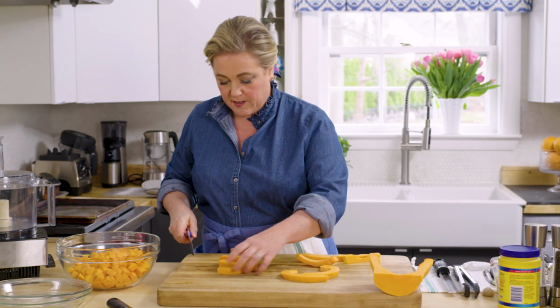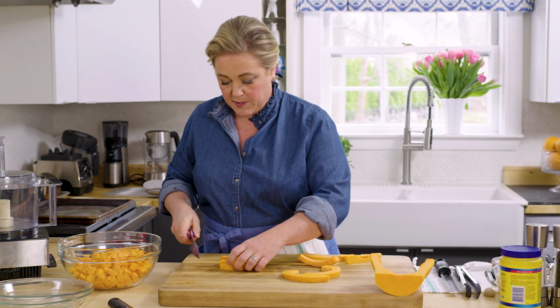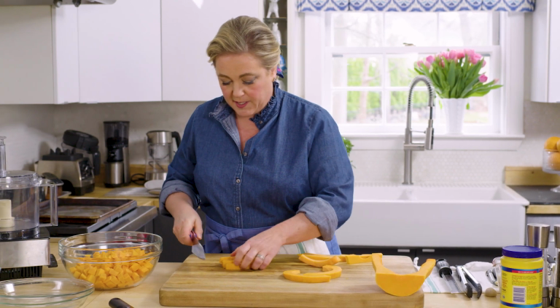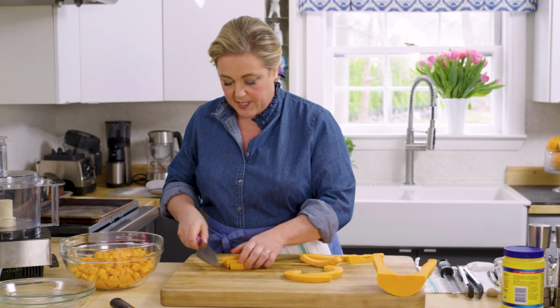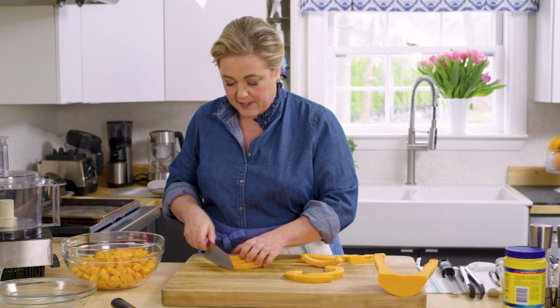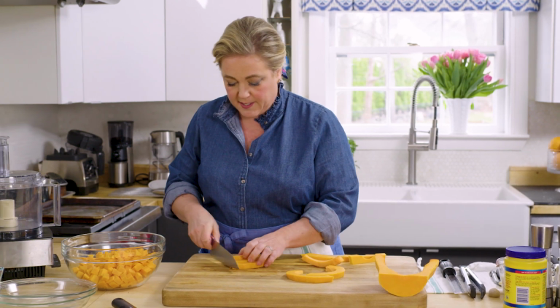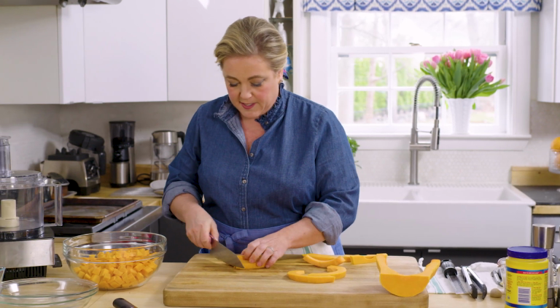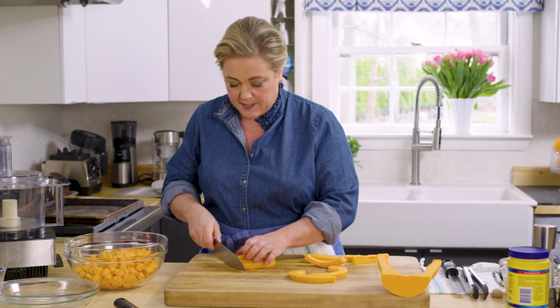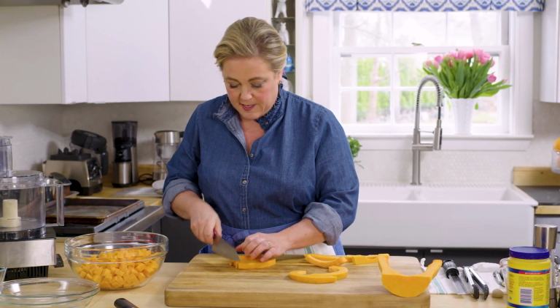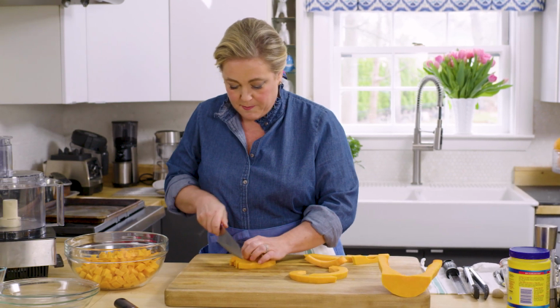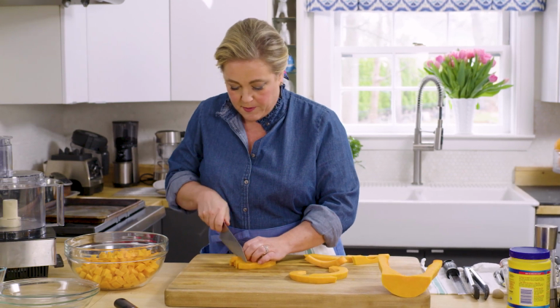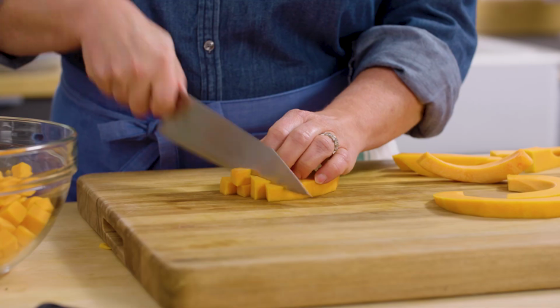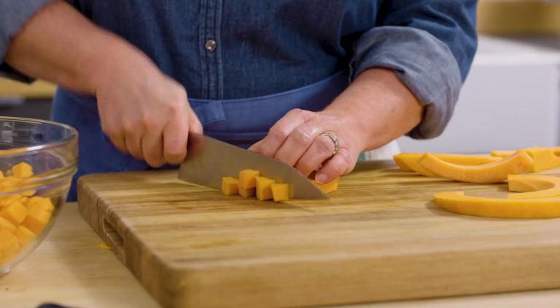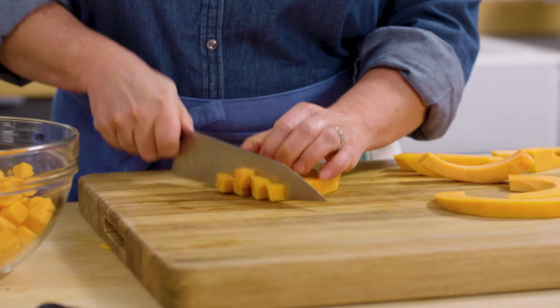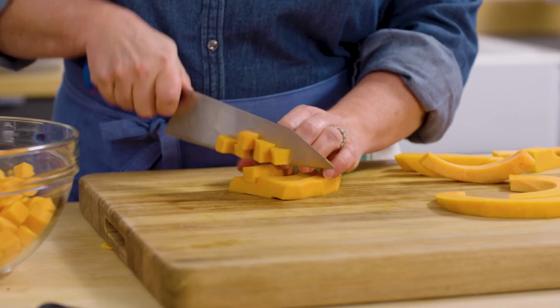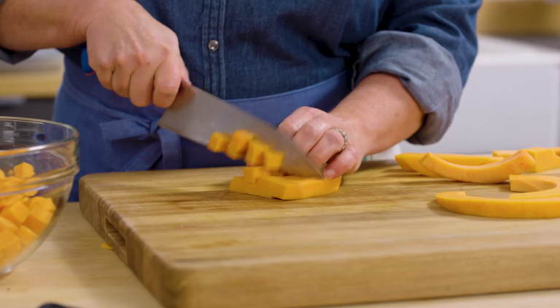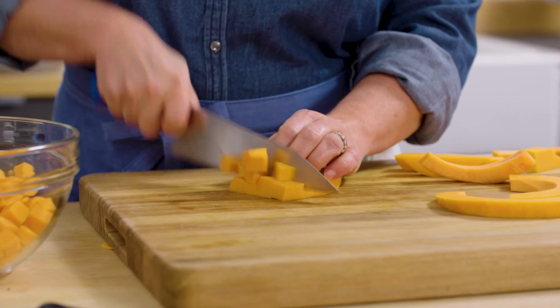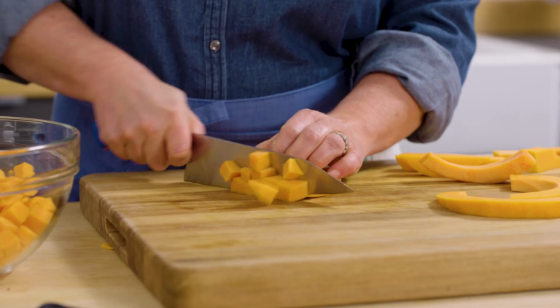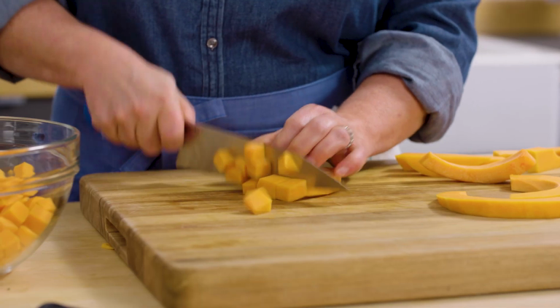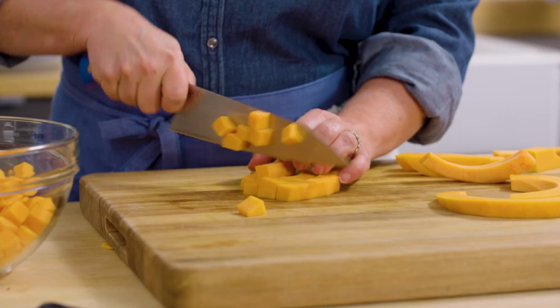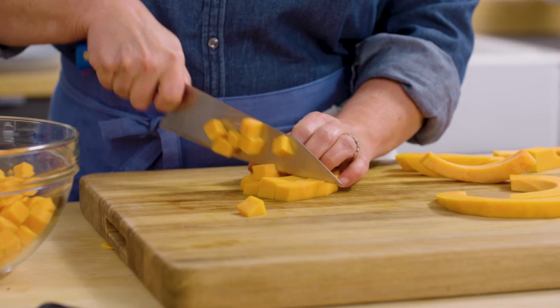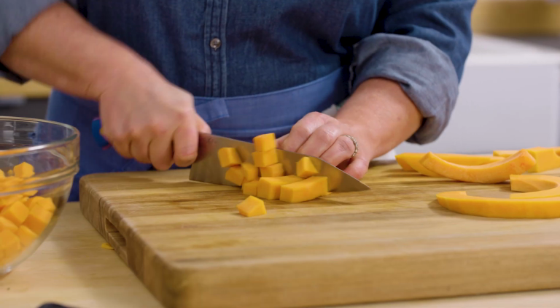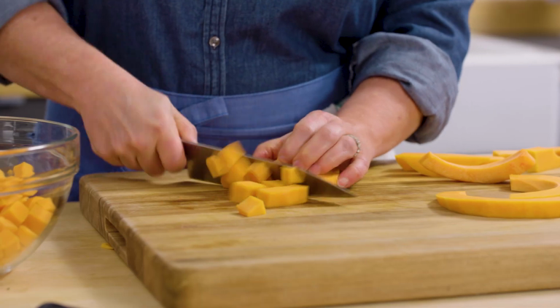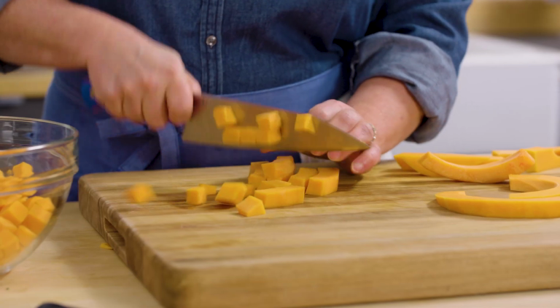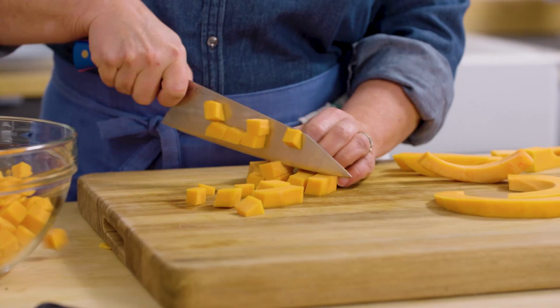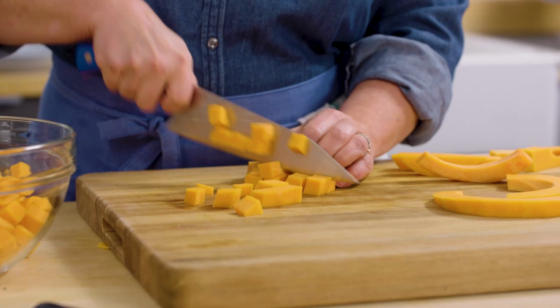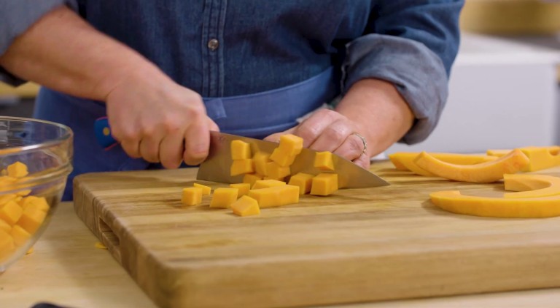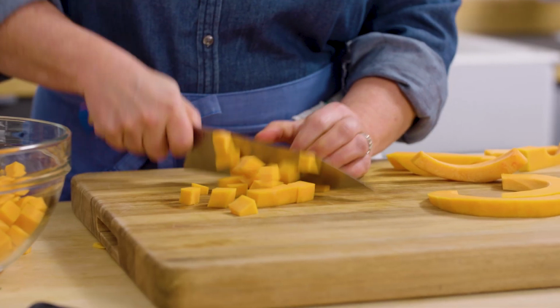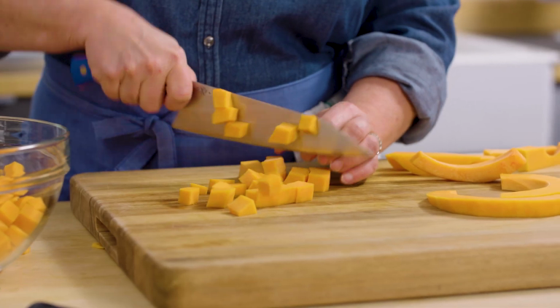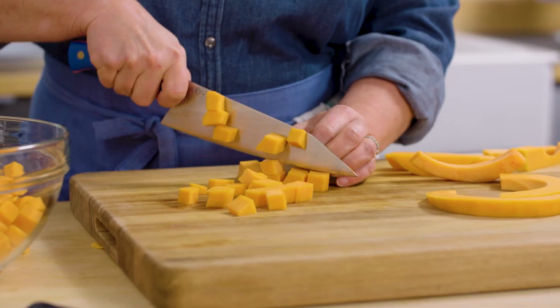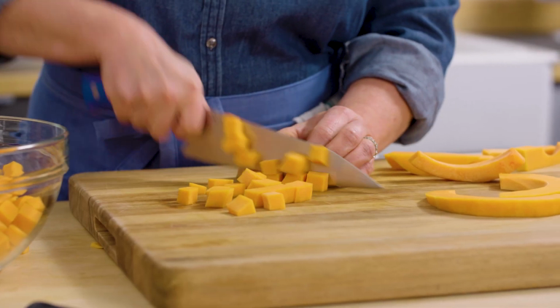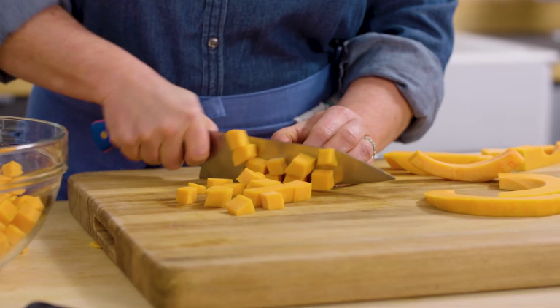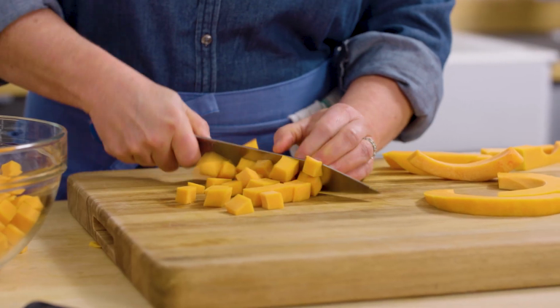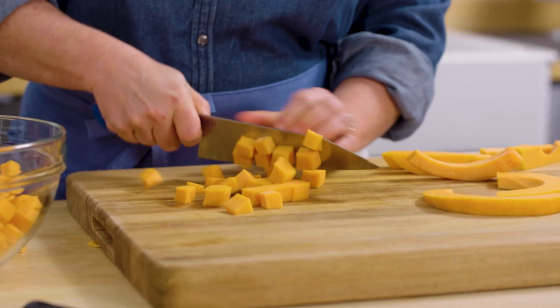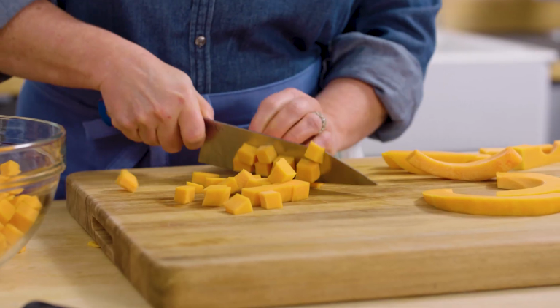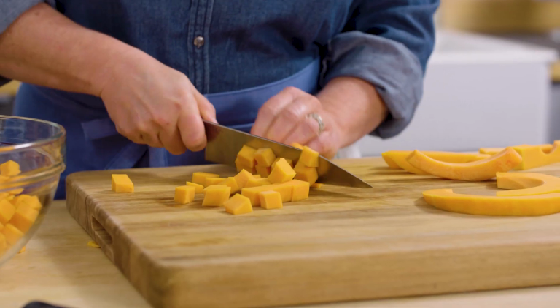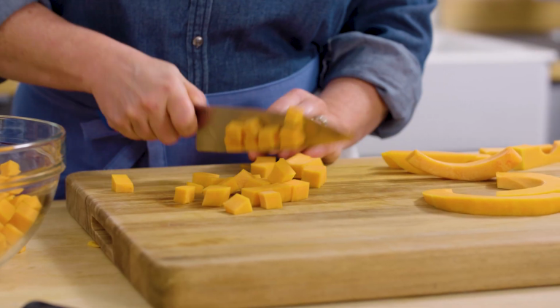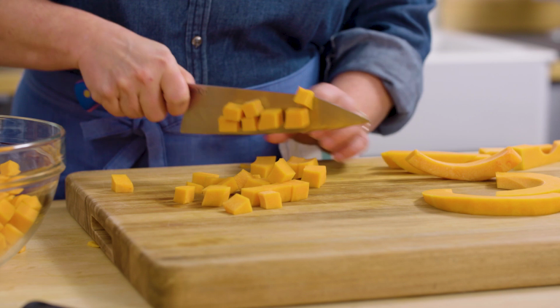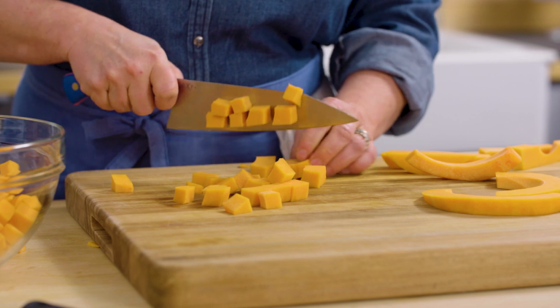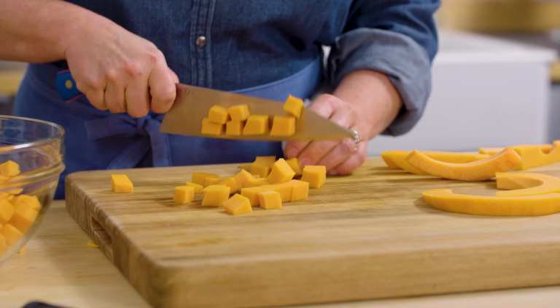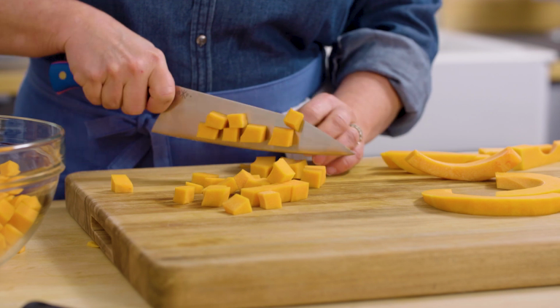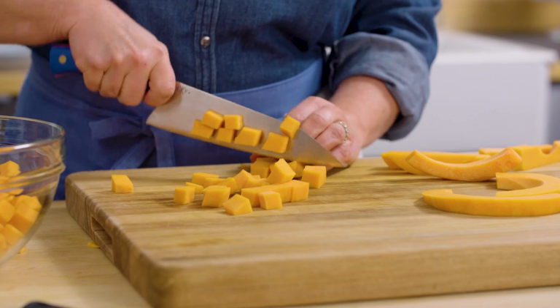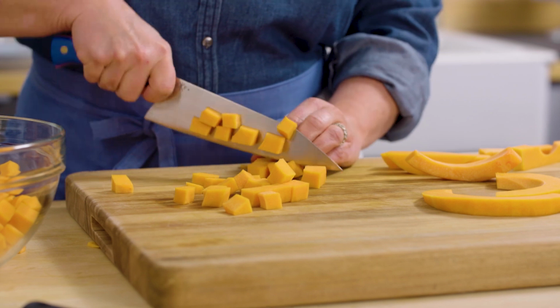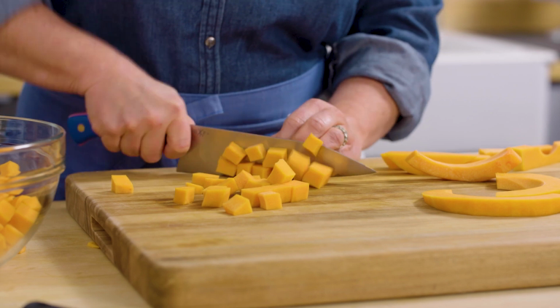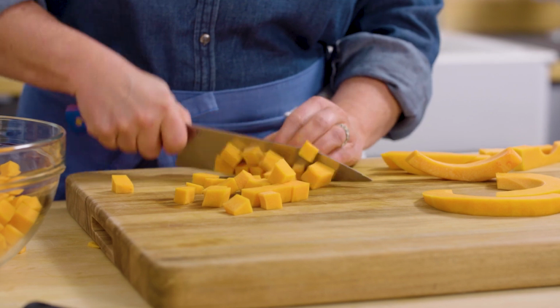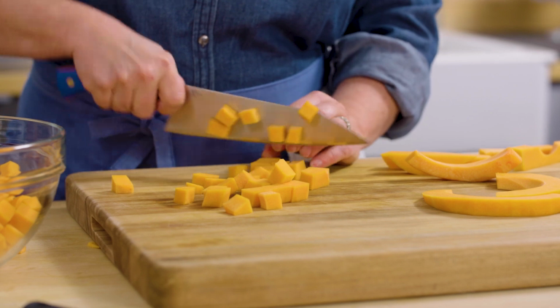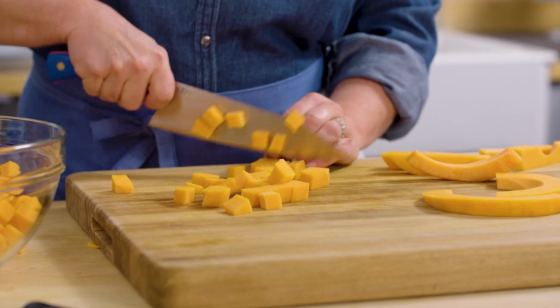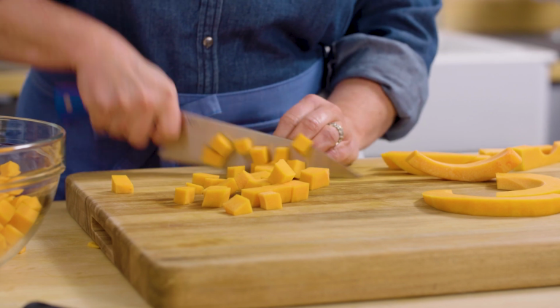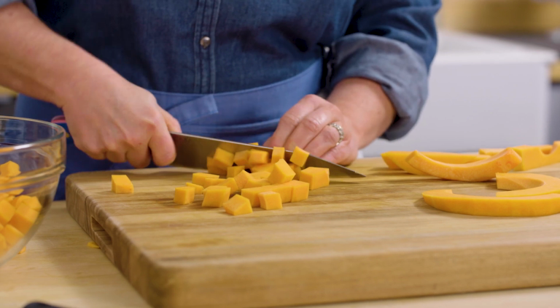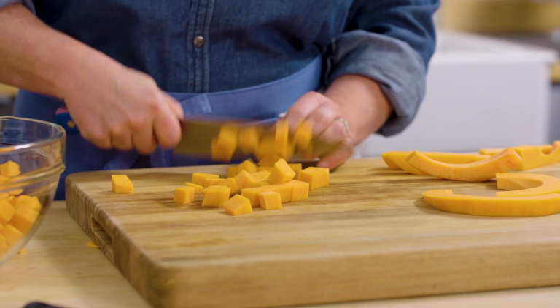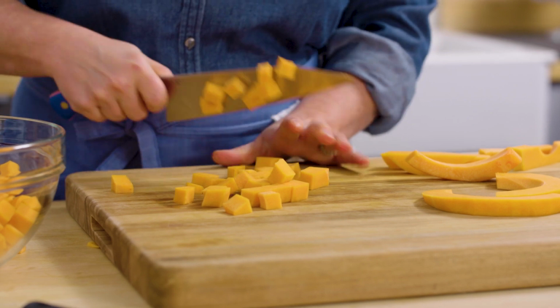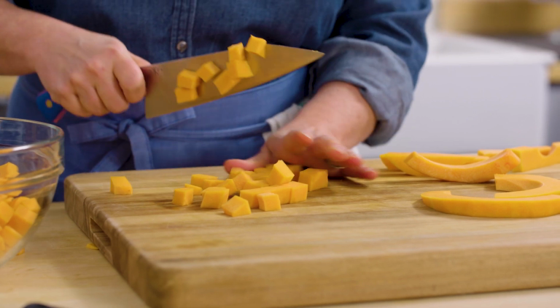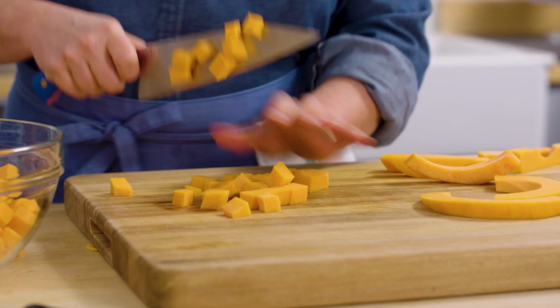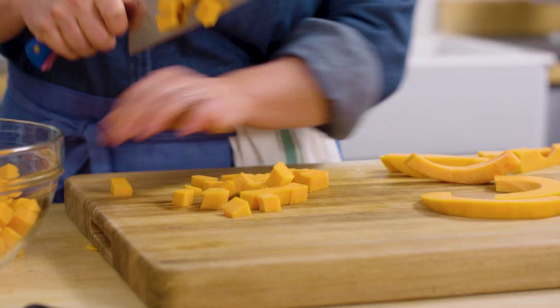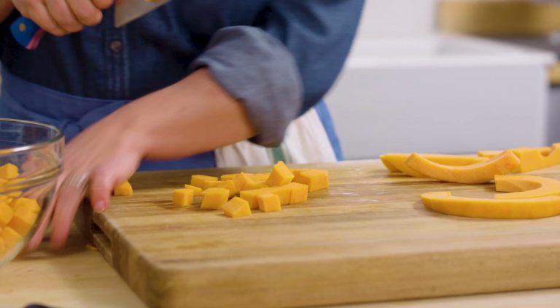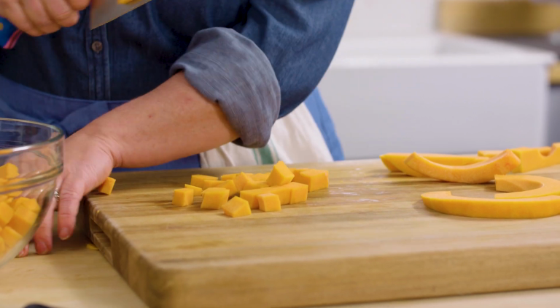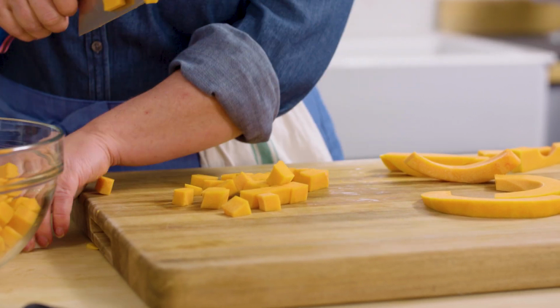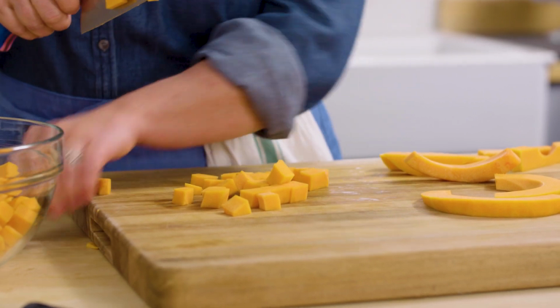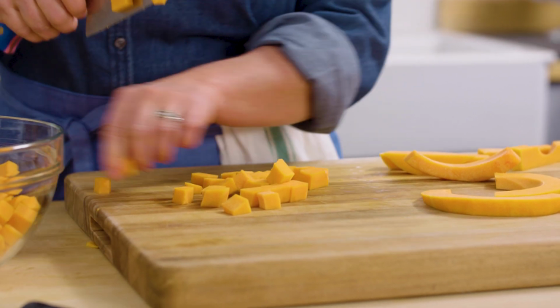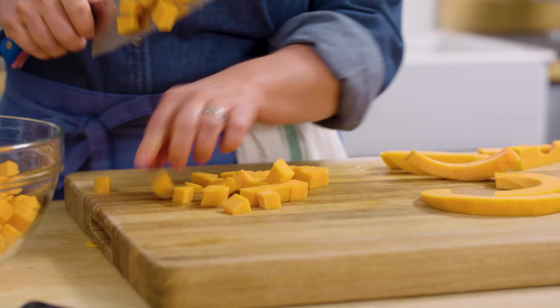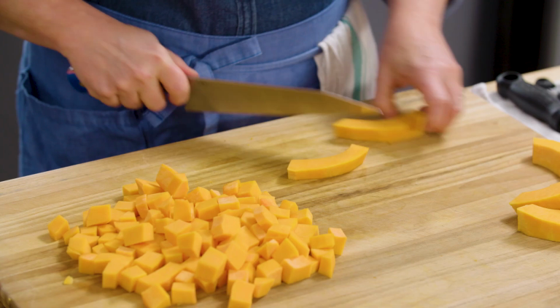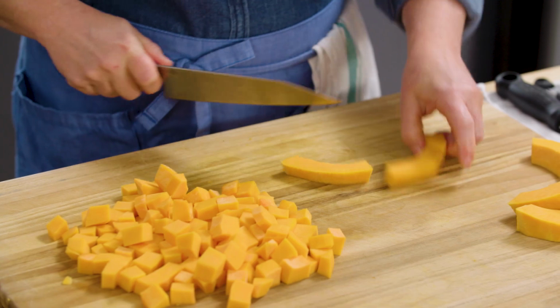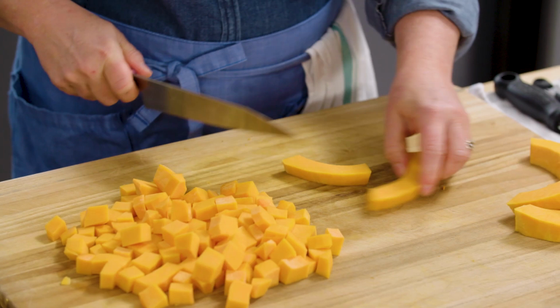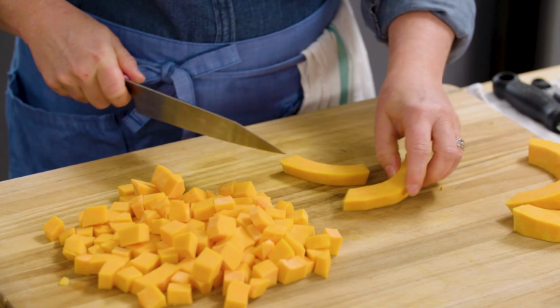Now I'm going to line these up and cut them into about half-inch rustic pieces.